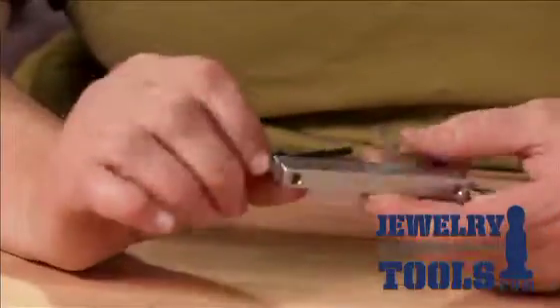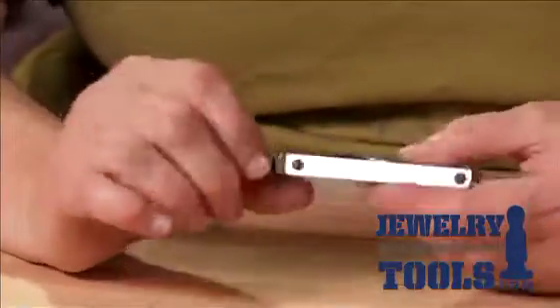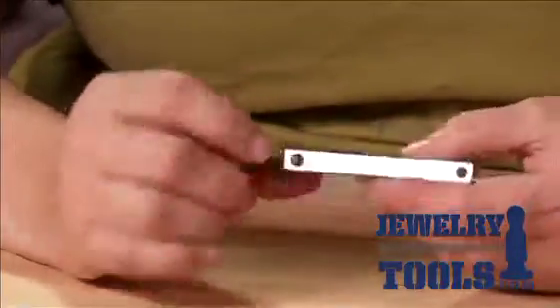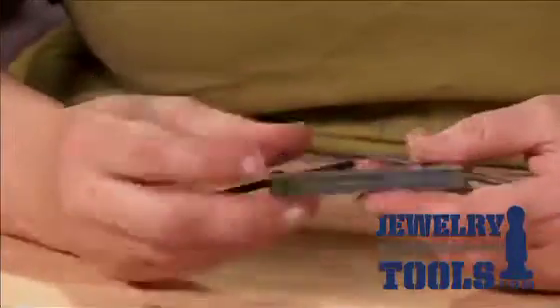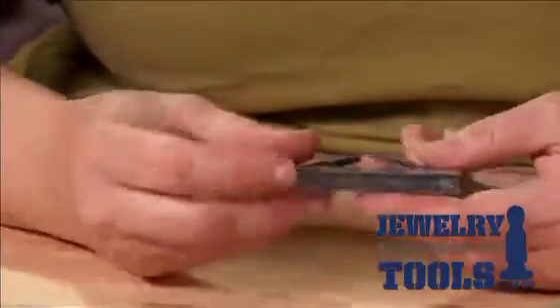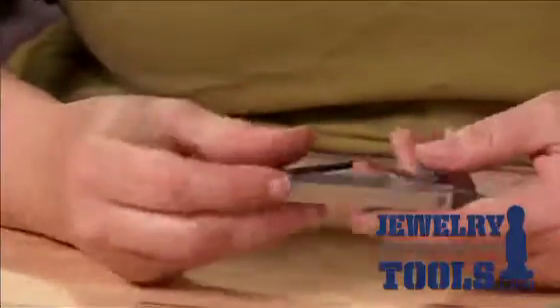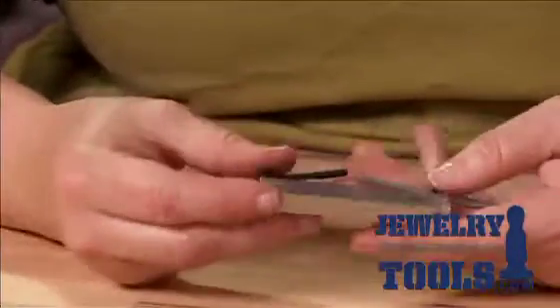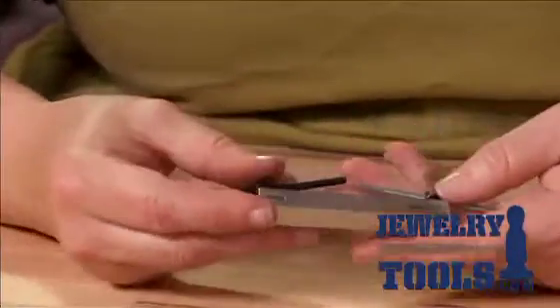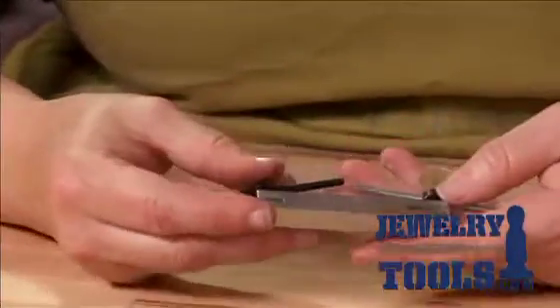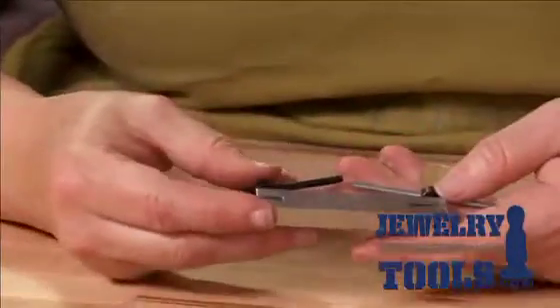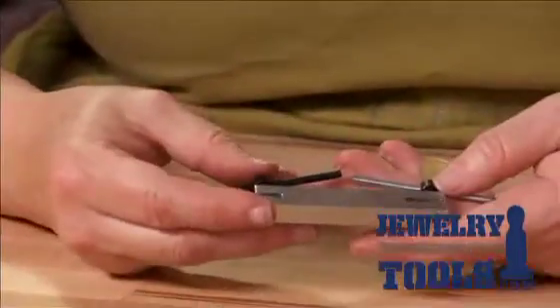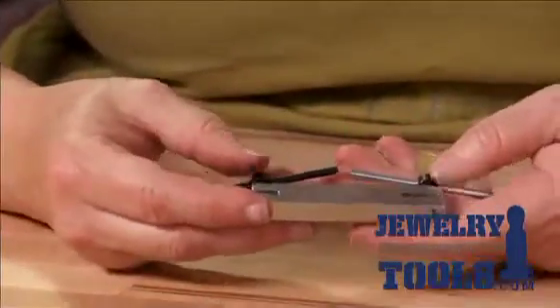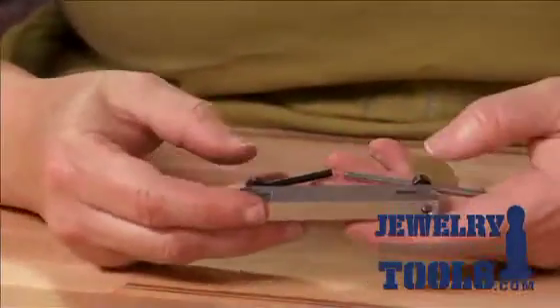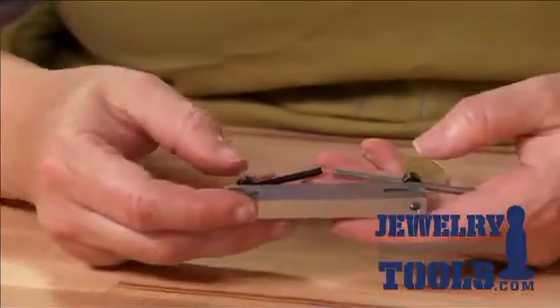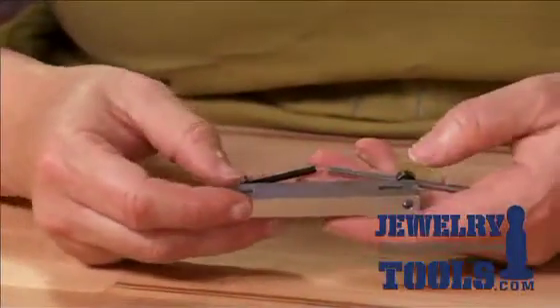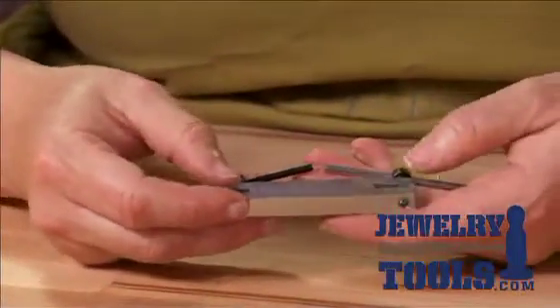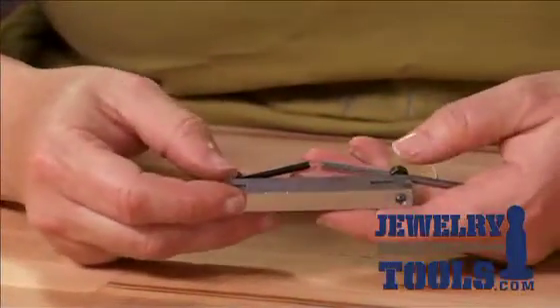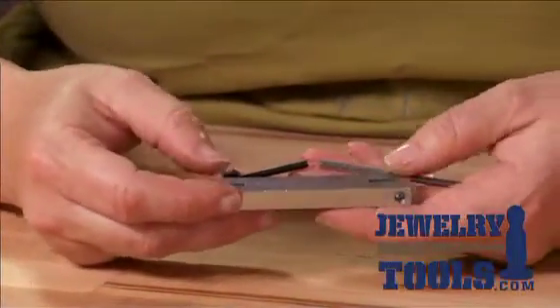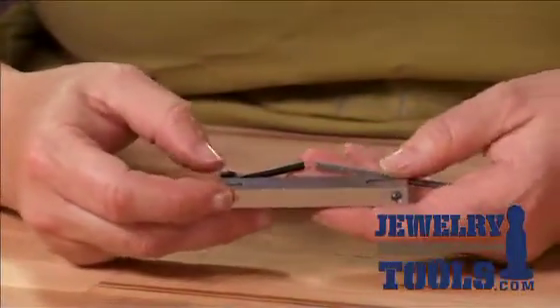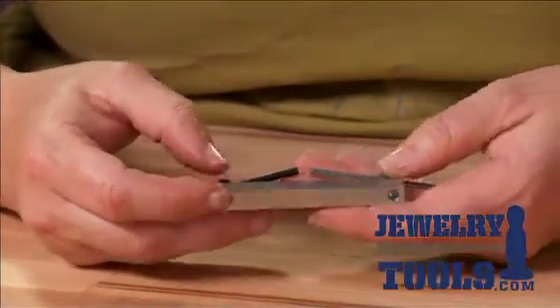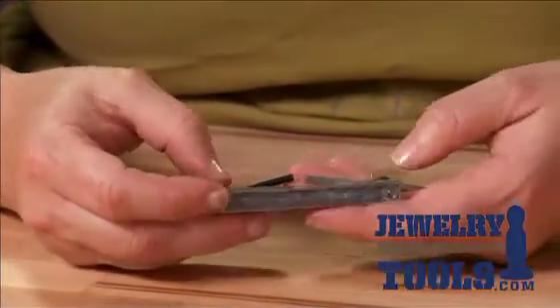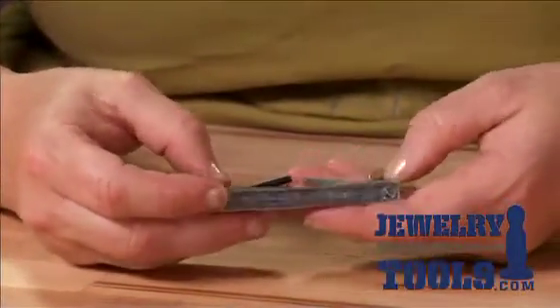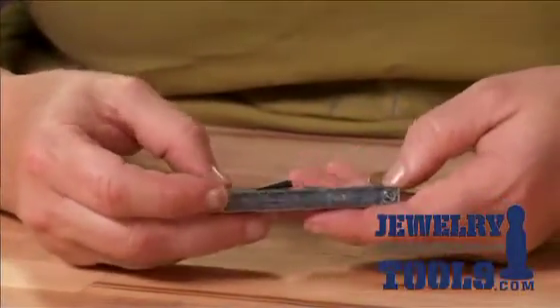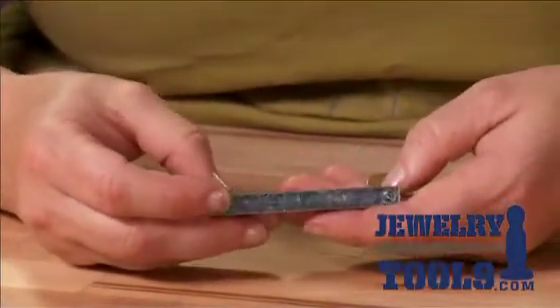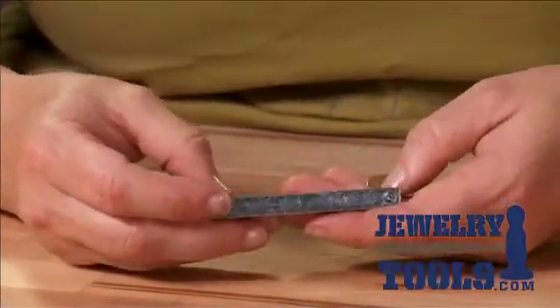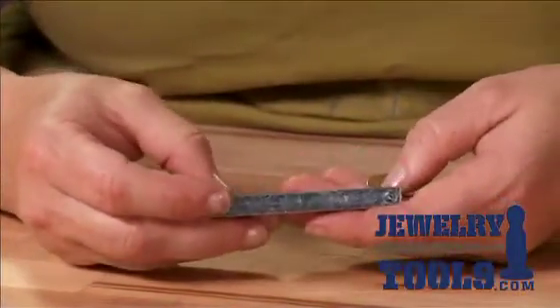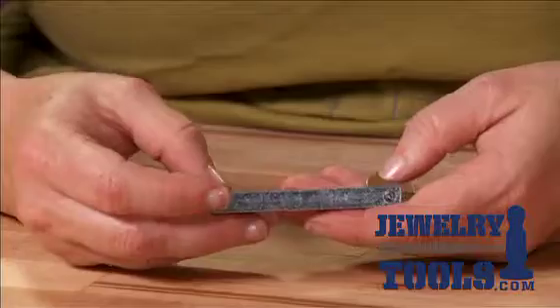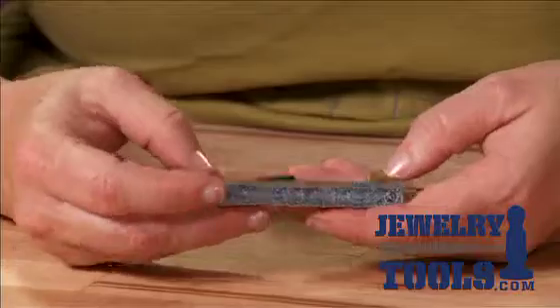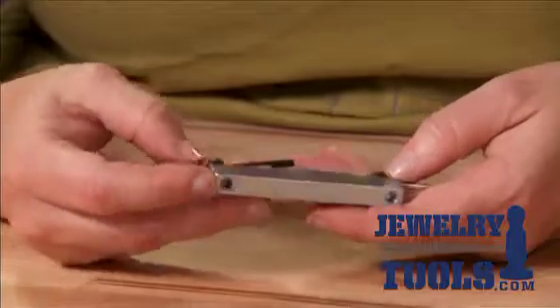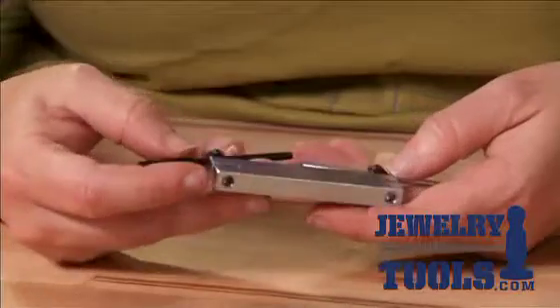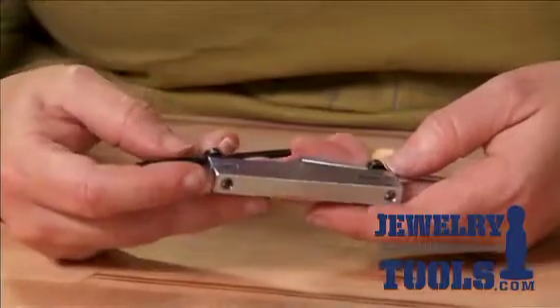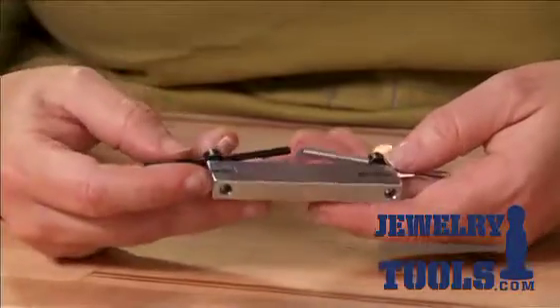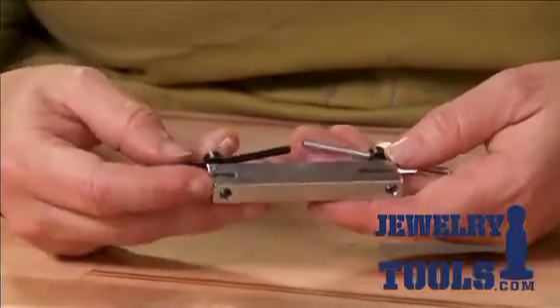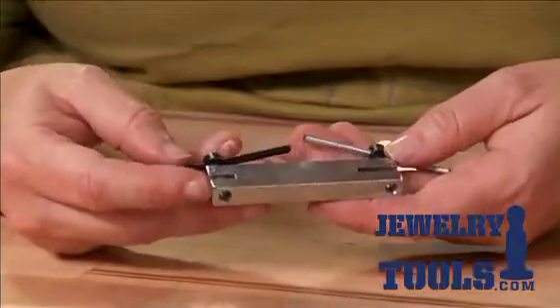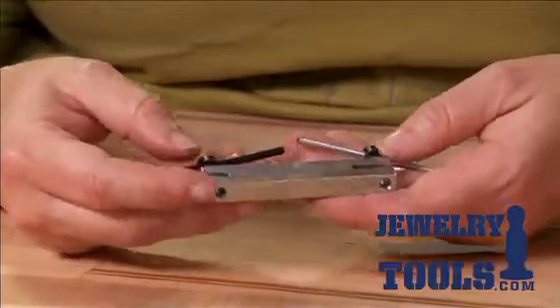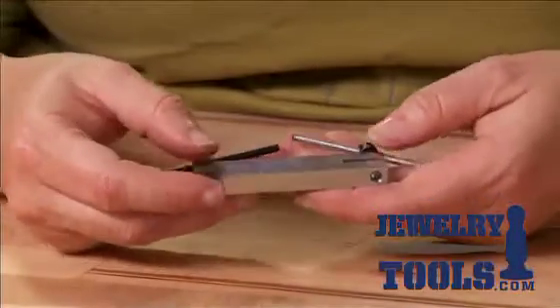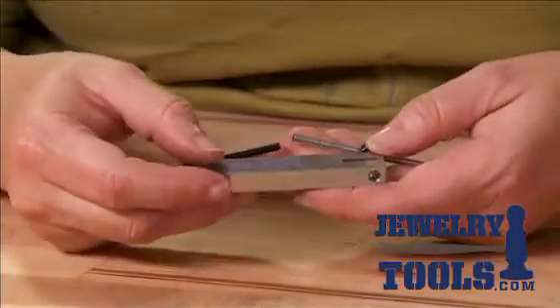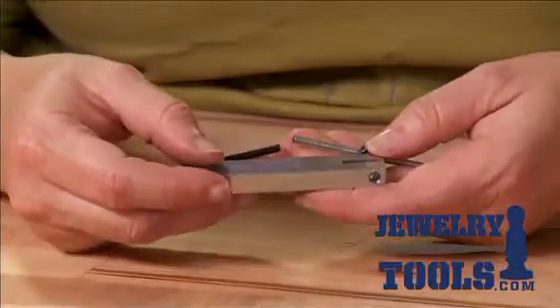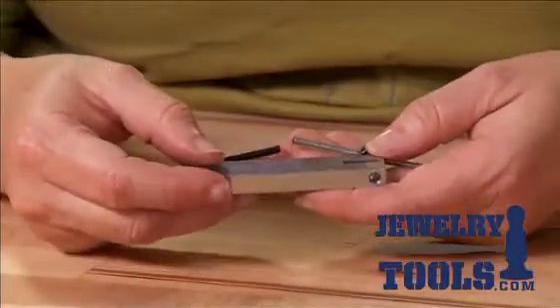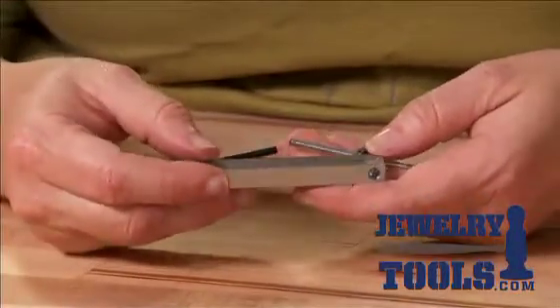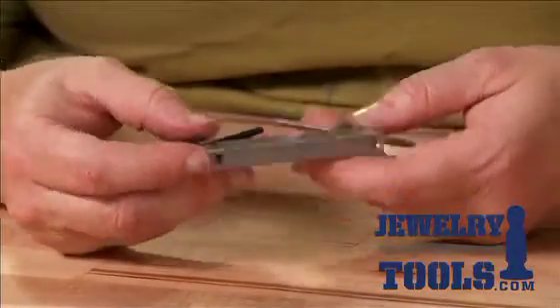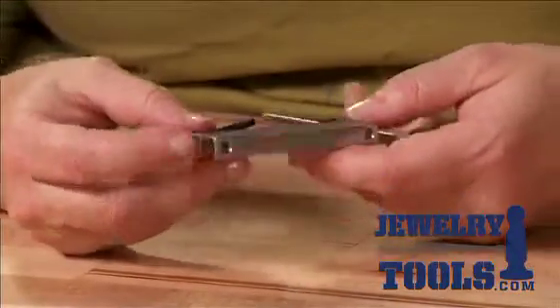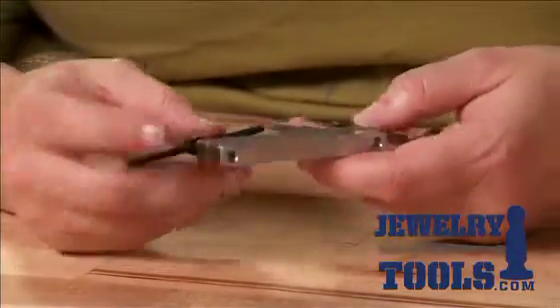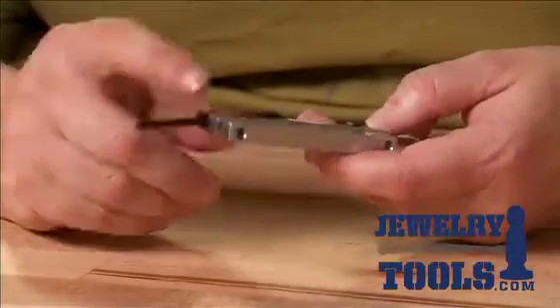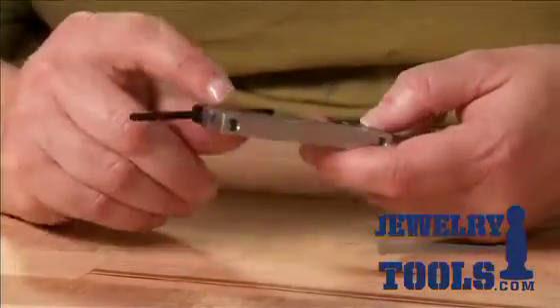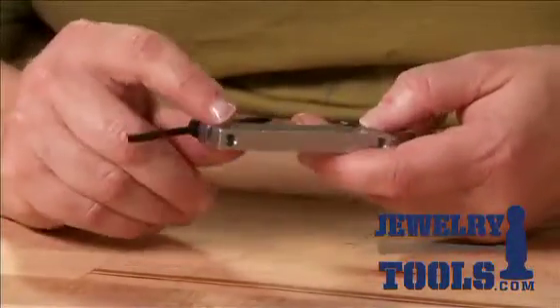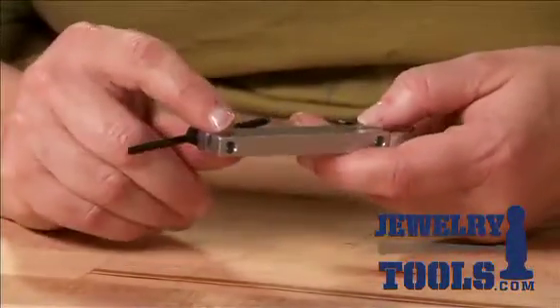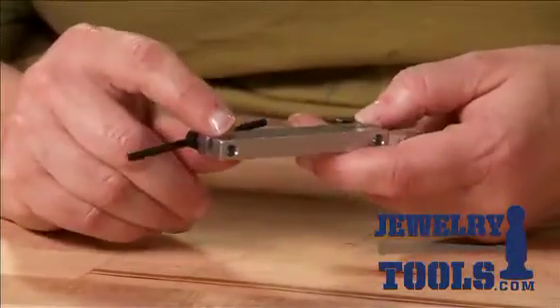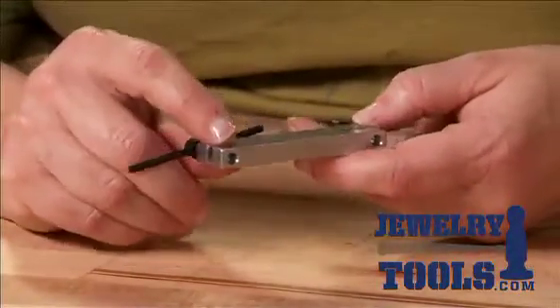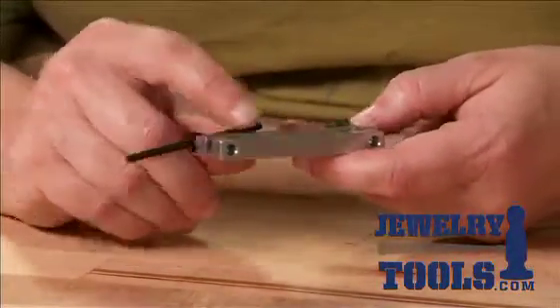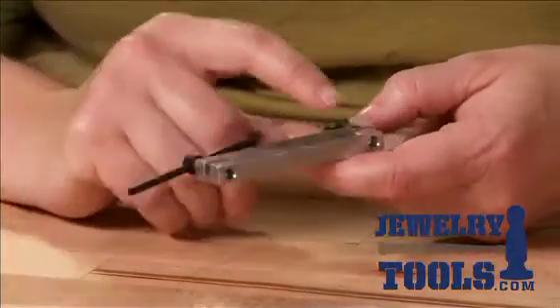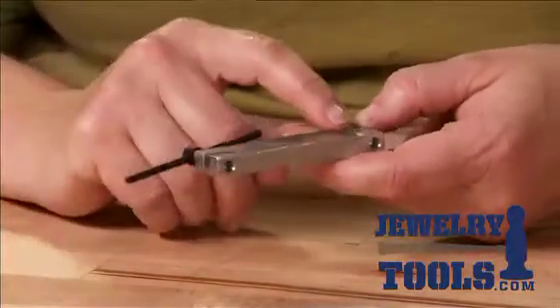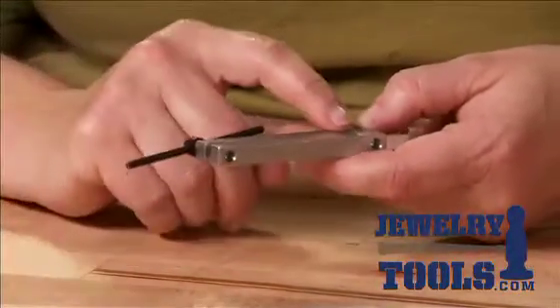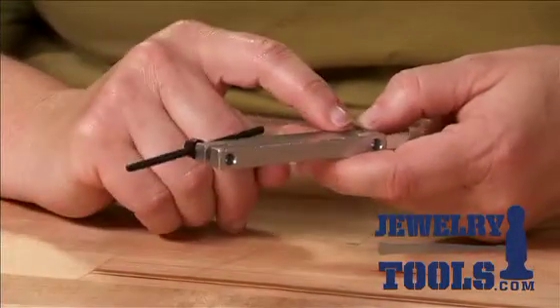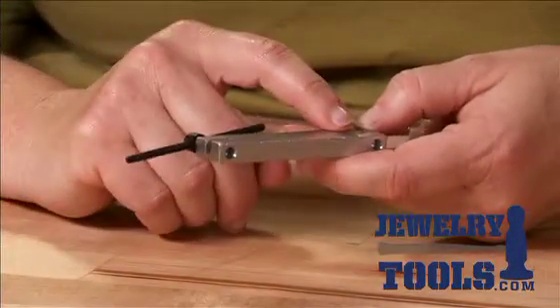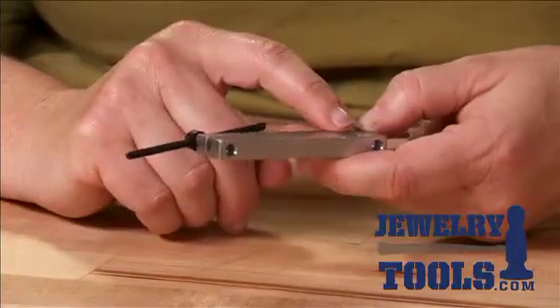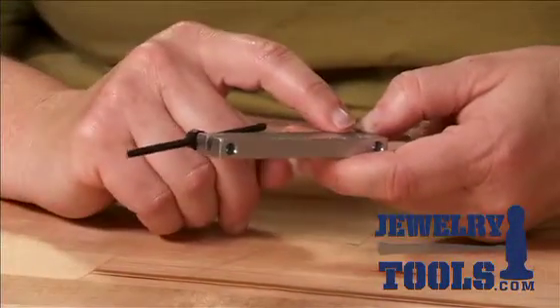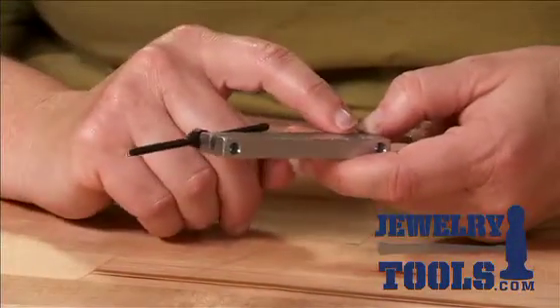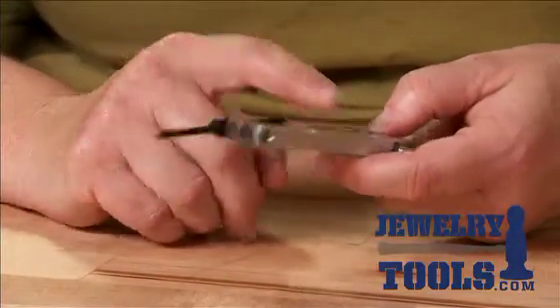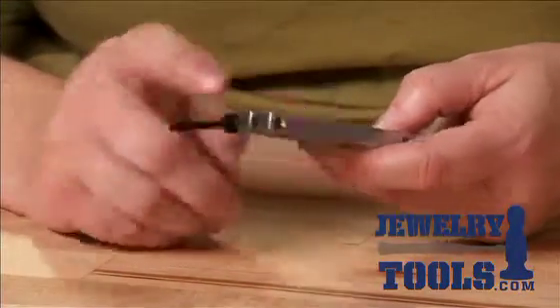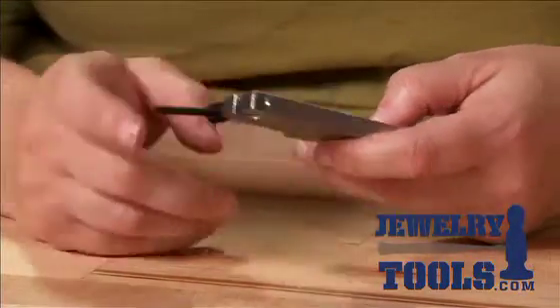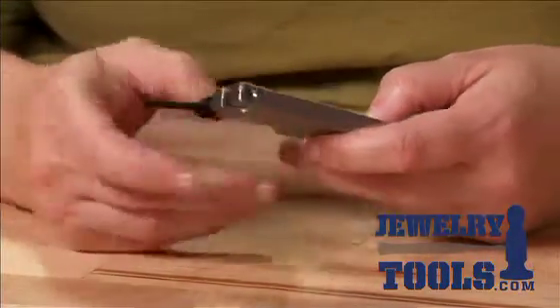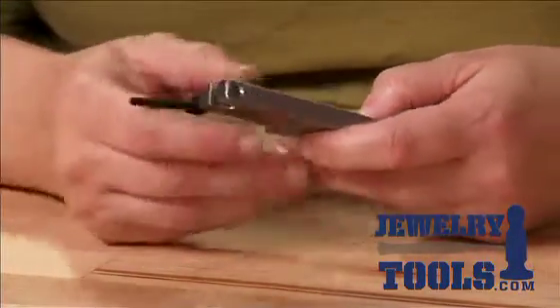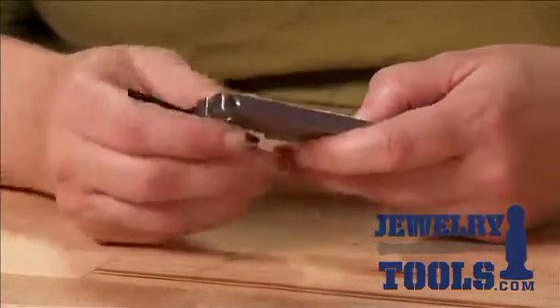It has two sizes of punches in the tool — one that's a little larger, one that's a little bit smaller.